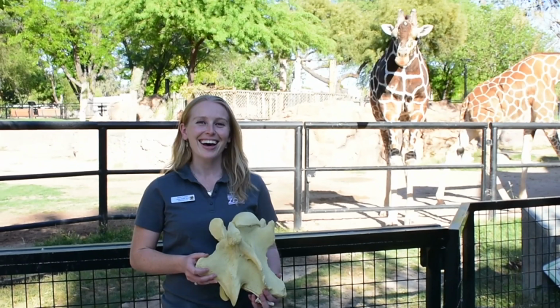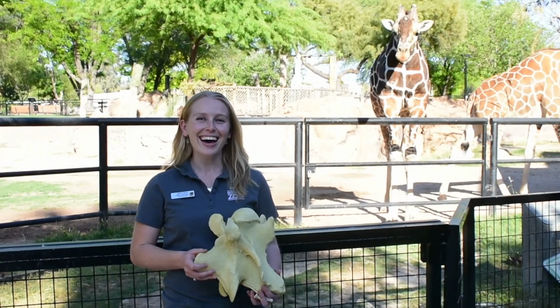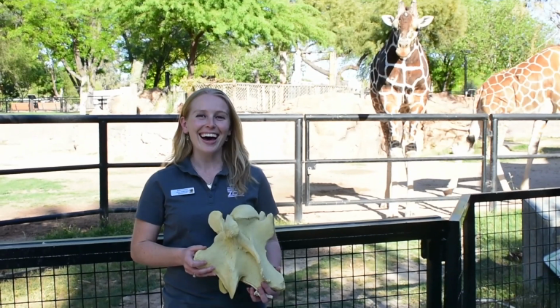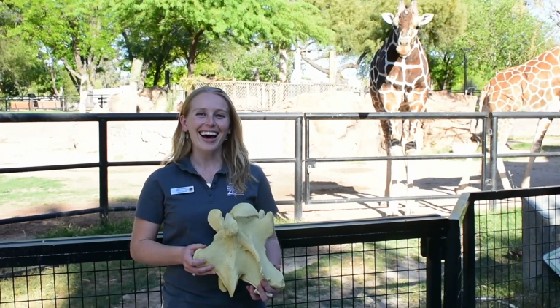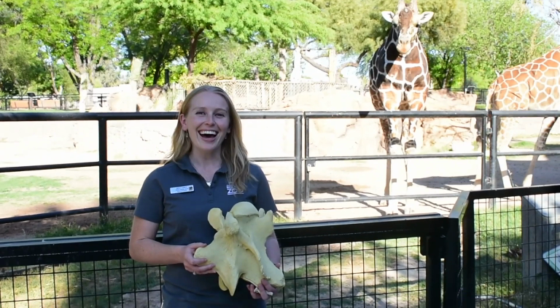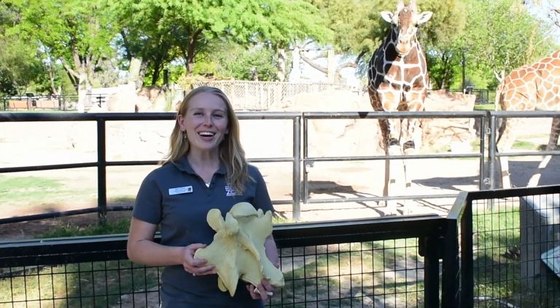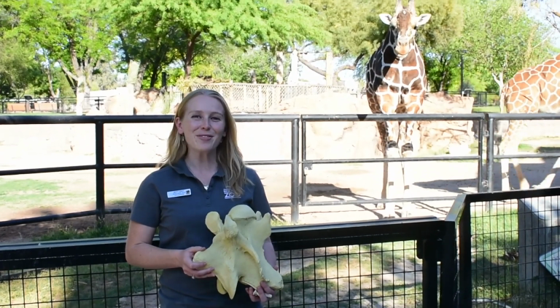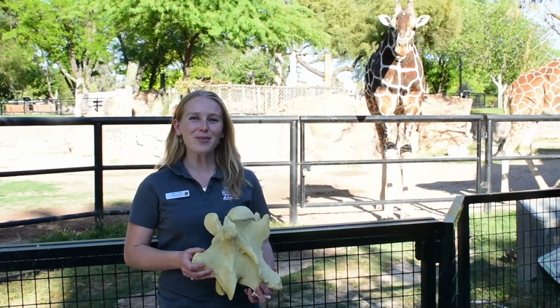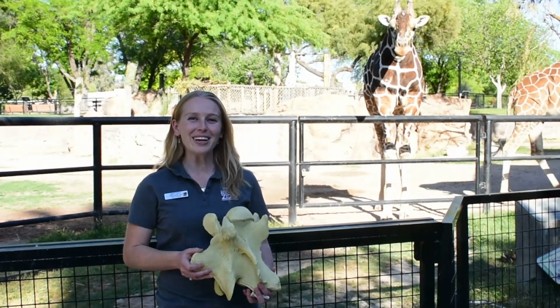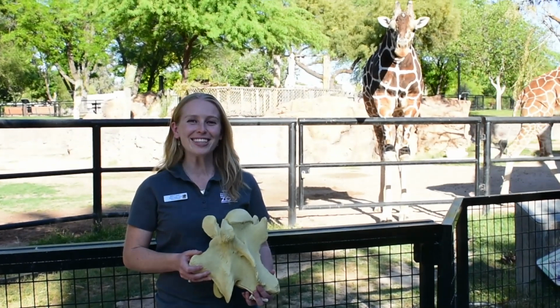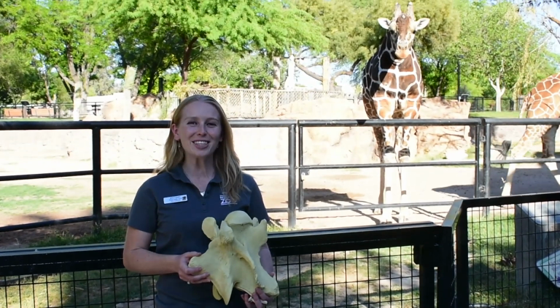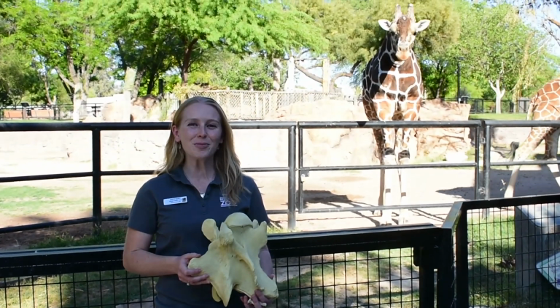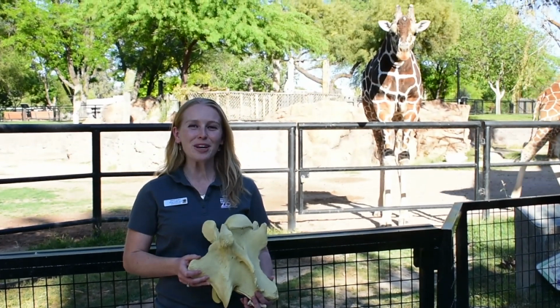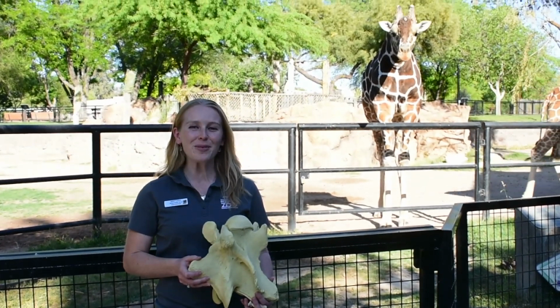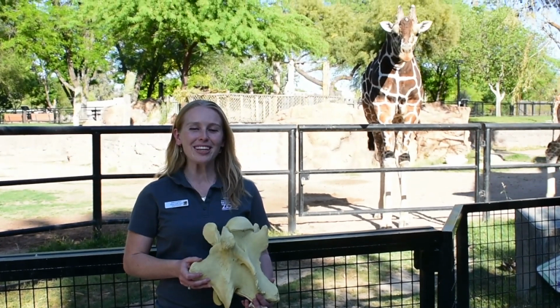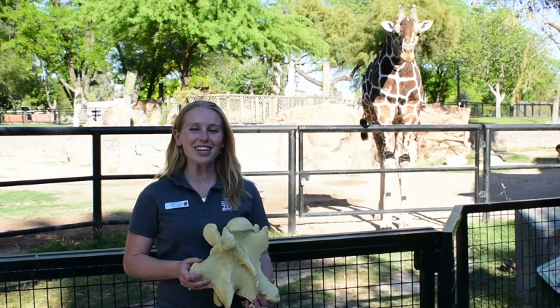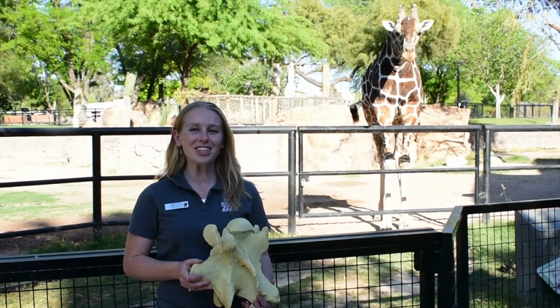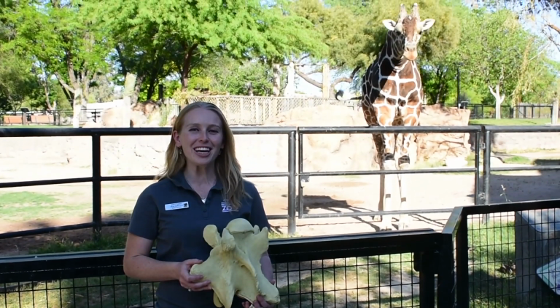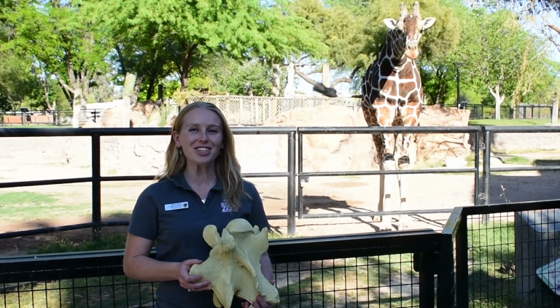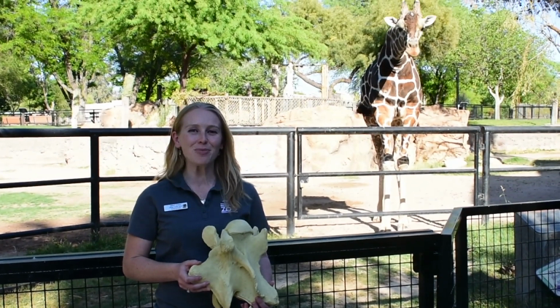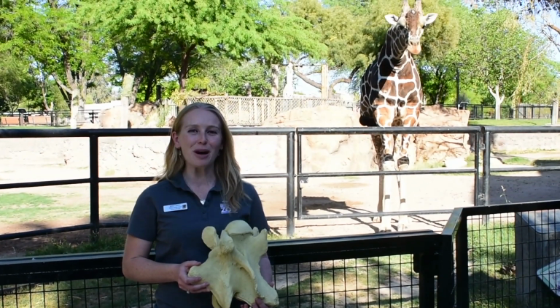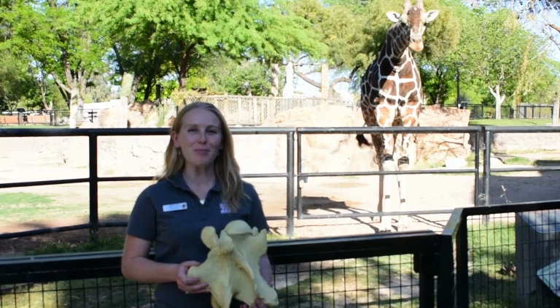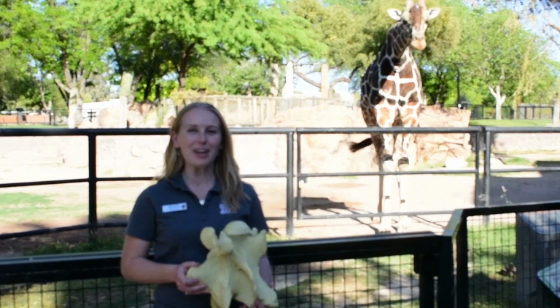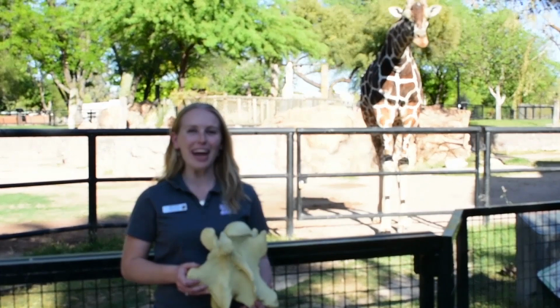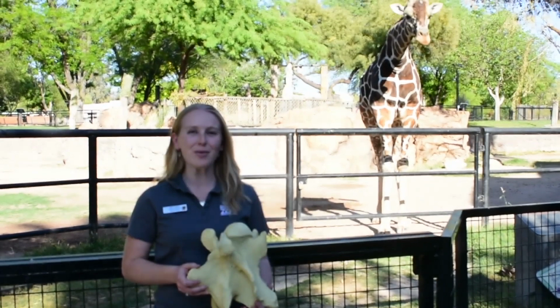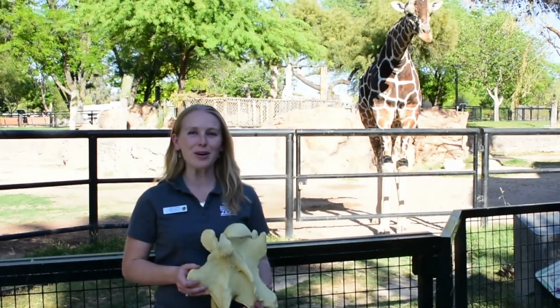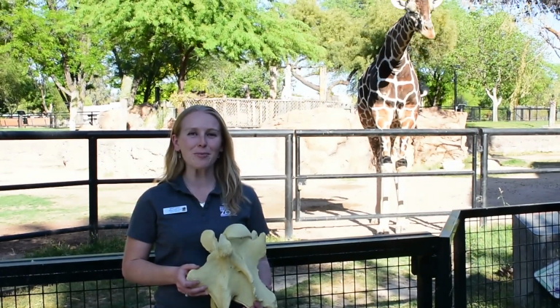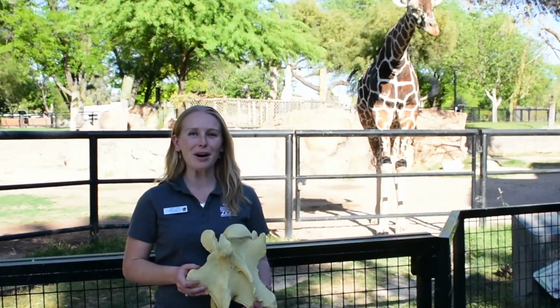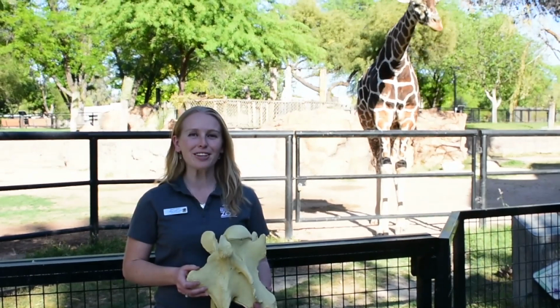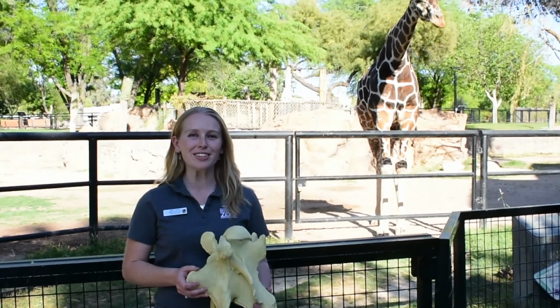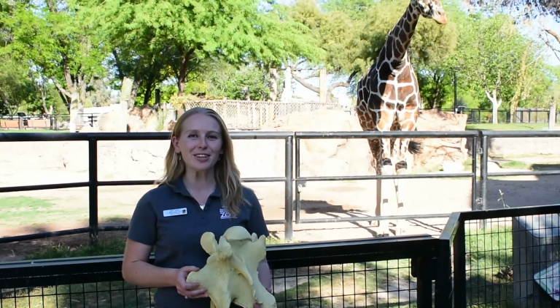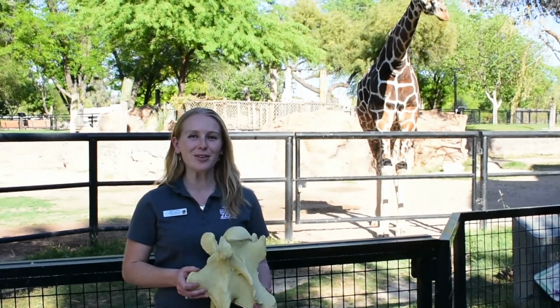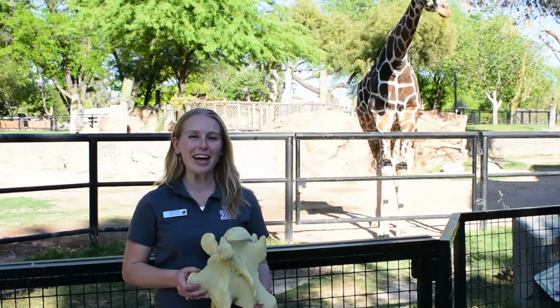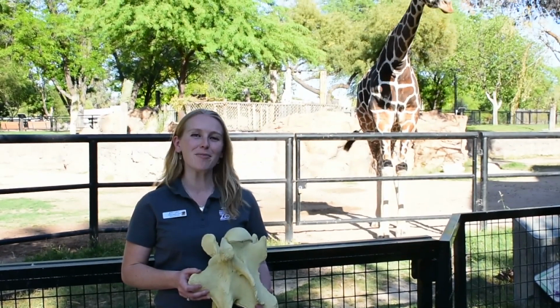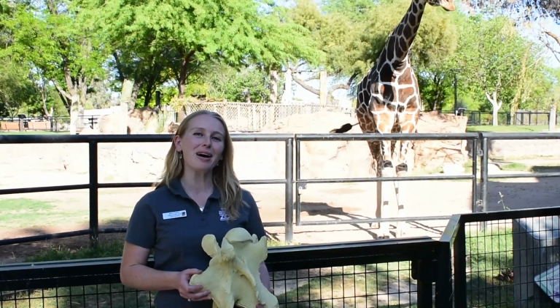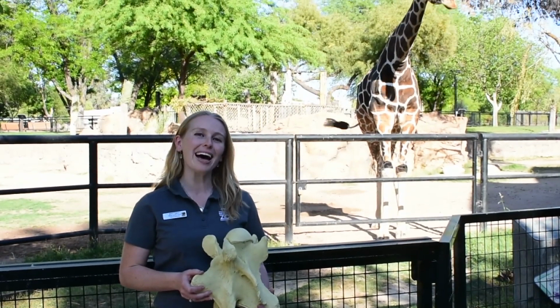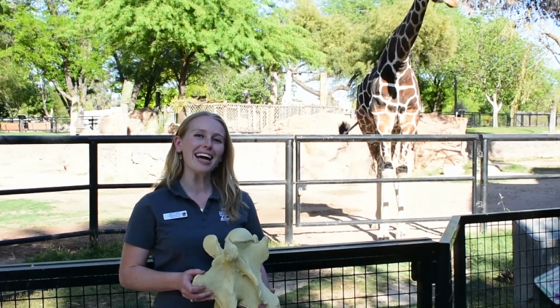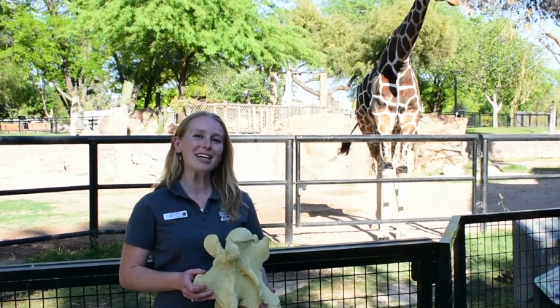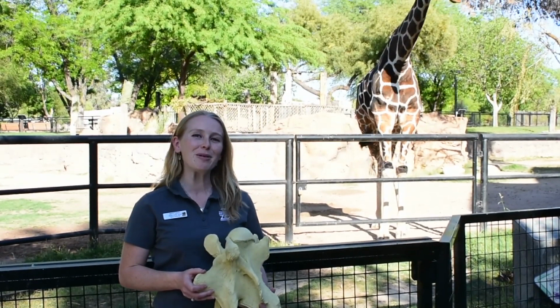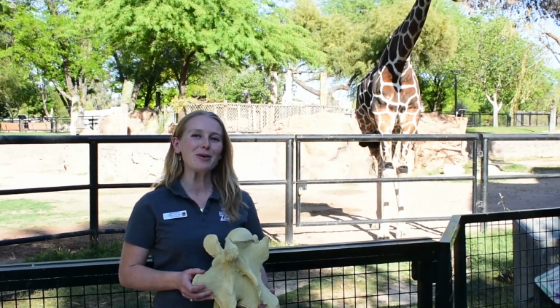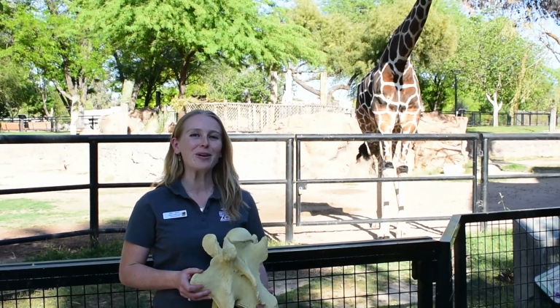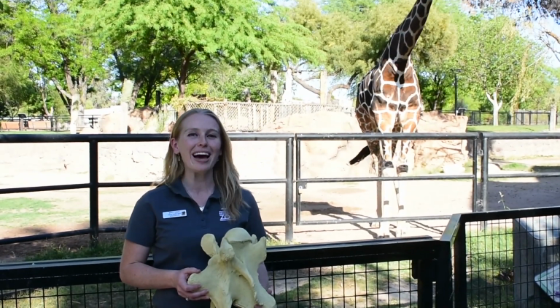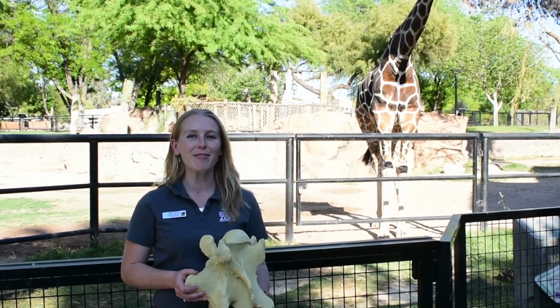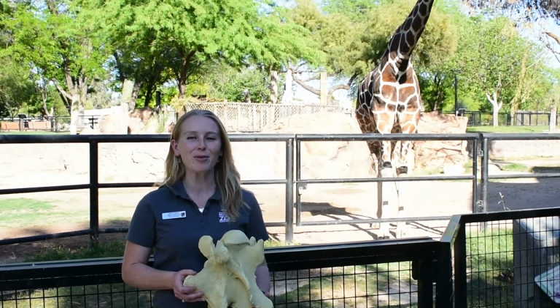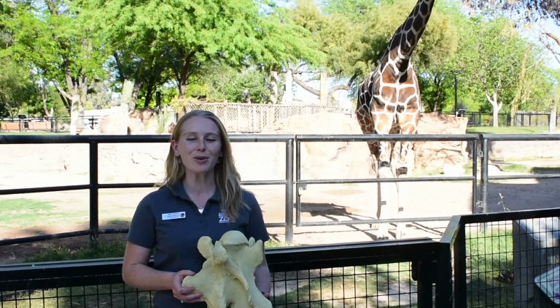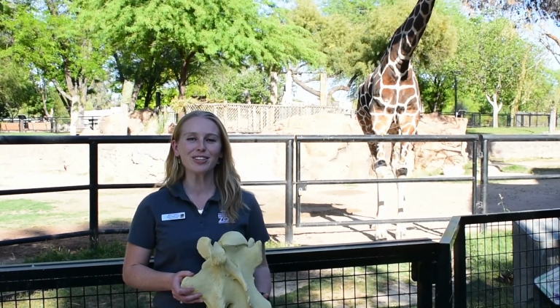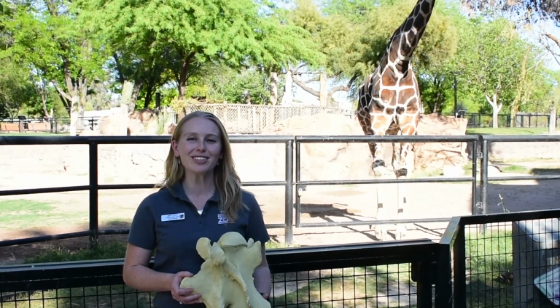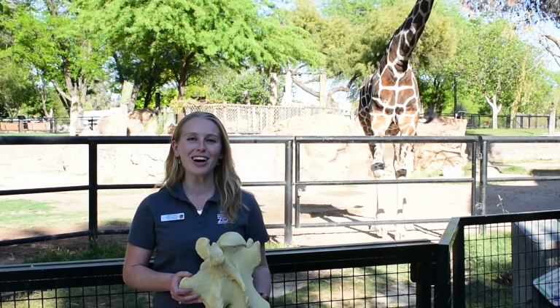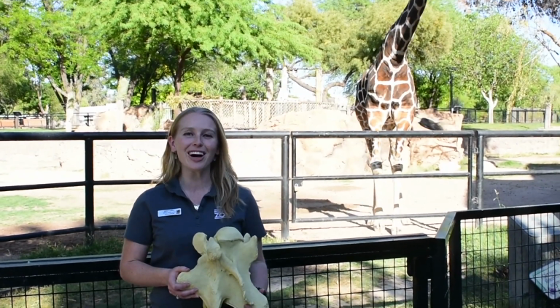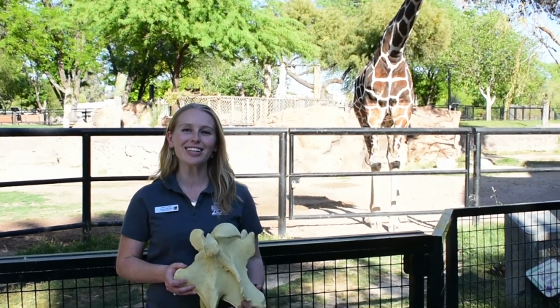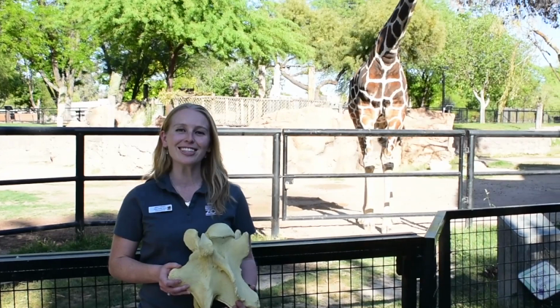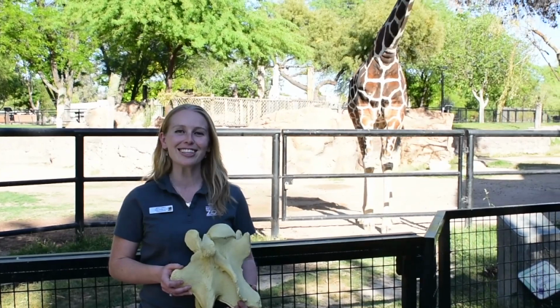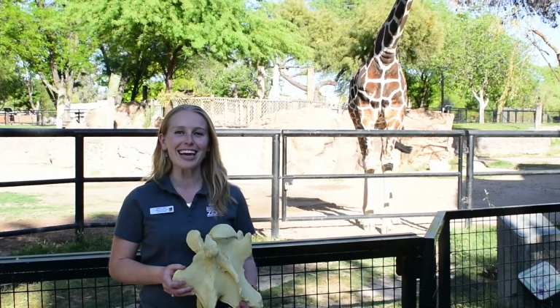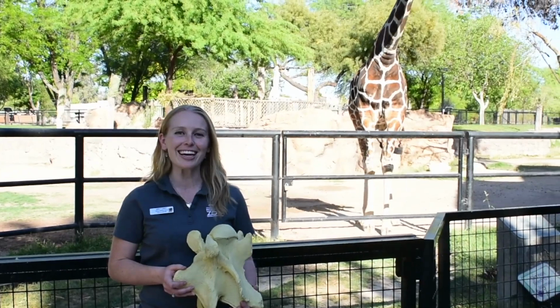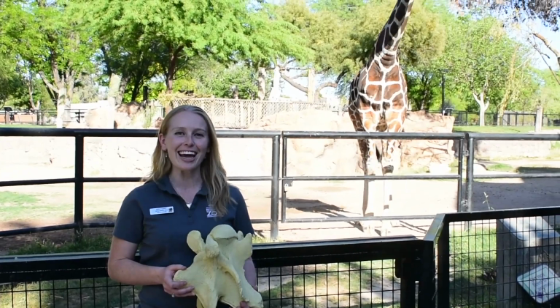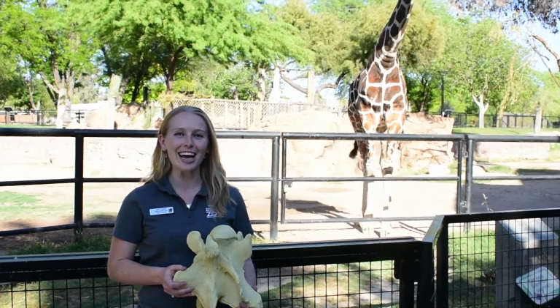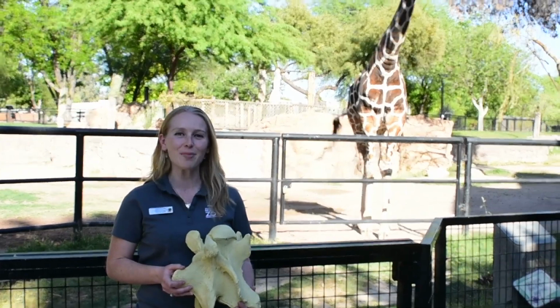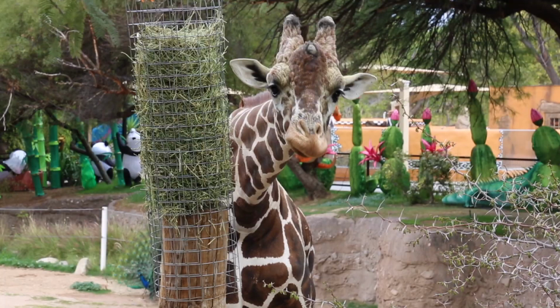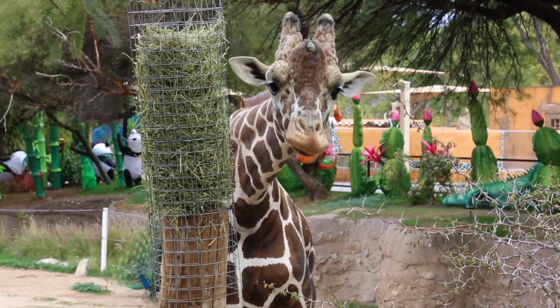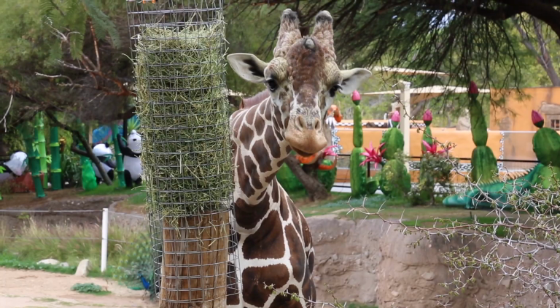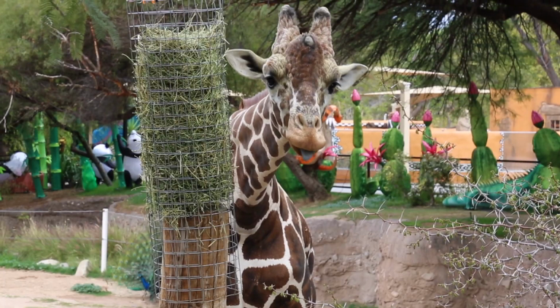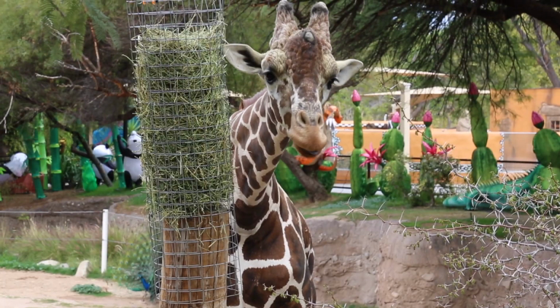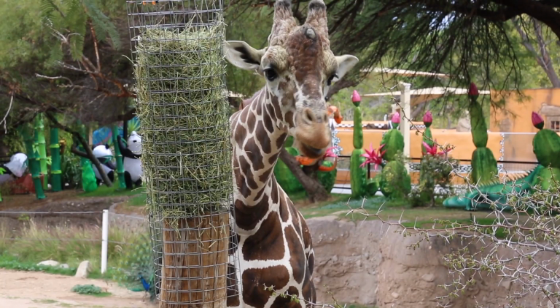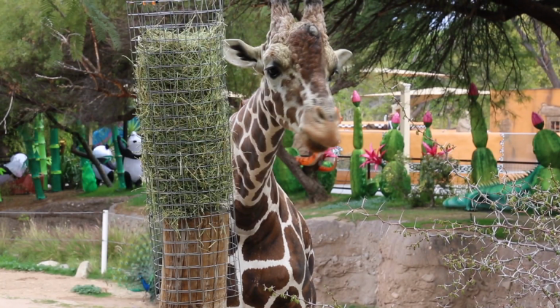Hi everyone, this is Brittany with the Education Department at Reed Park Zoo, and behind me we have the world's tallest land animal, the giraffe.